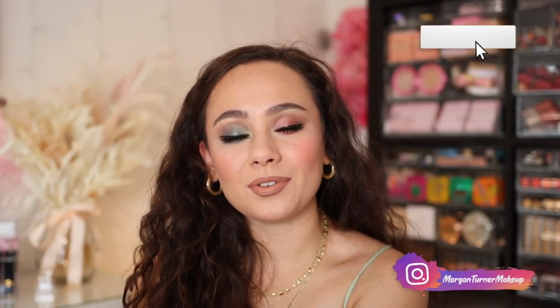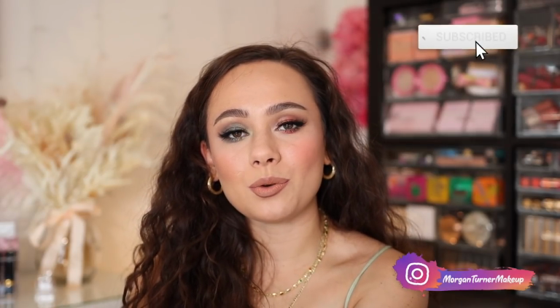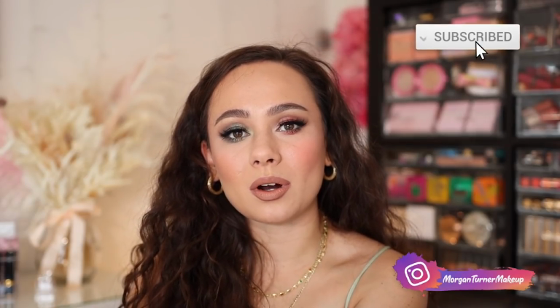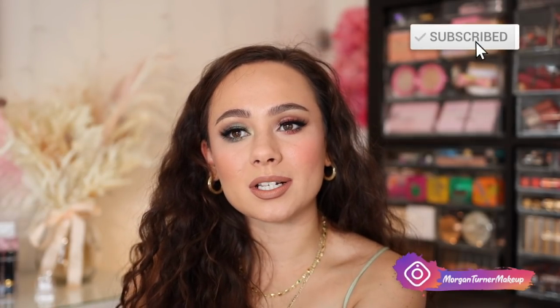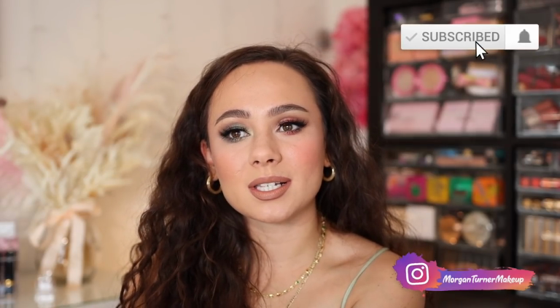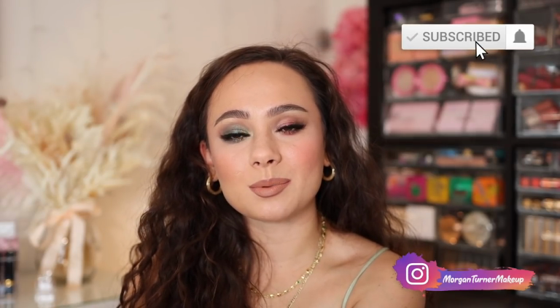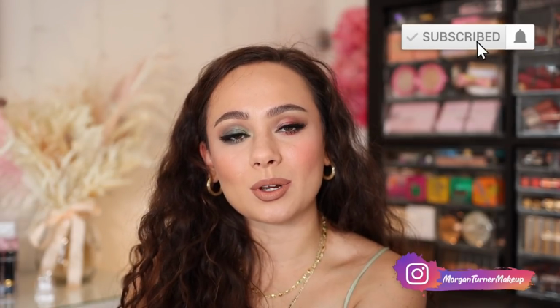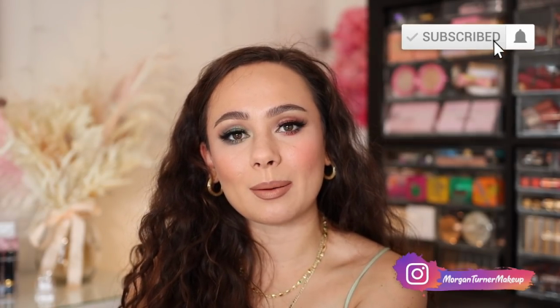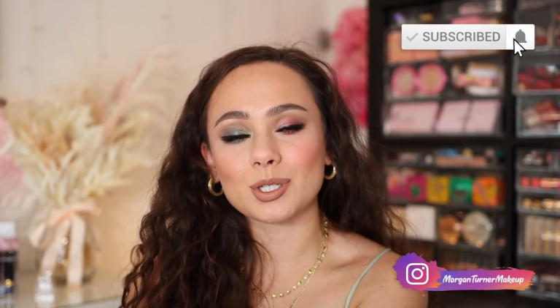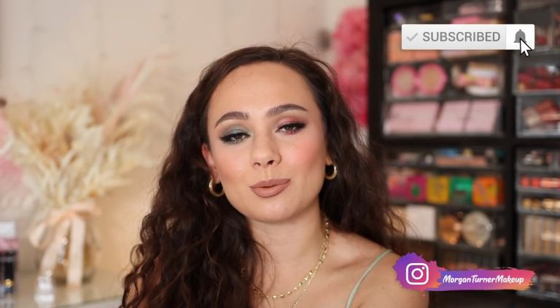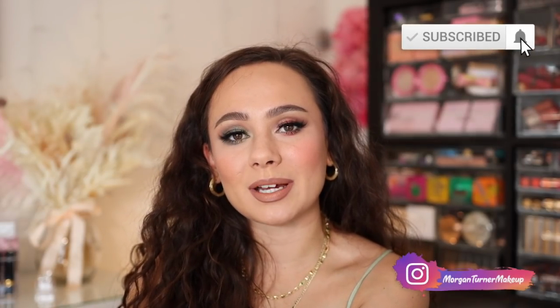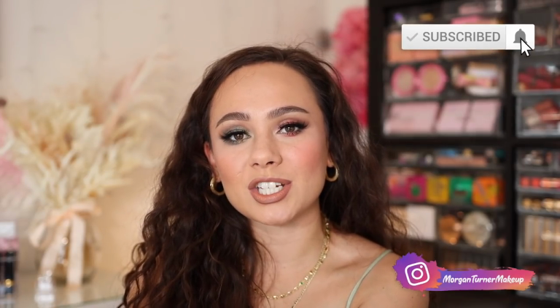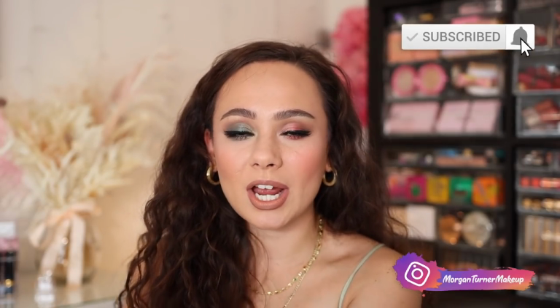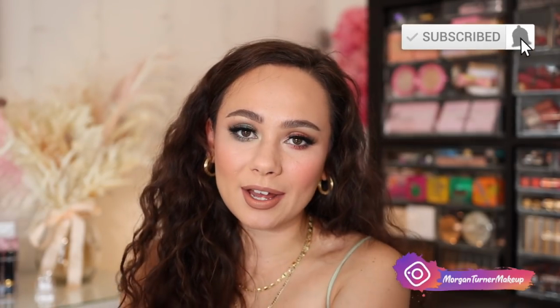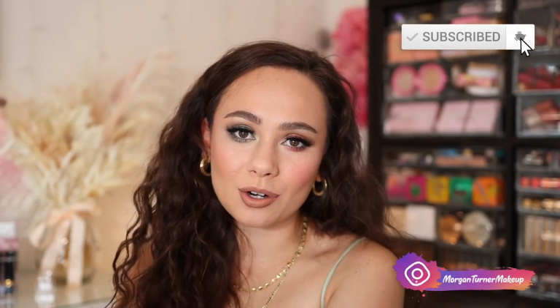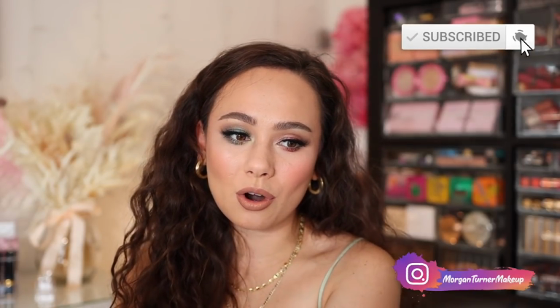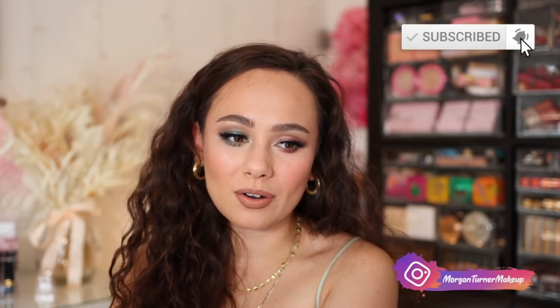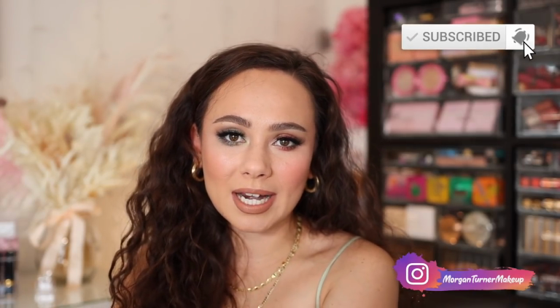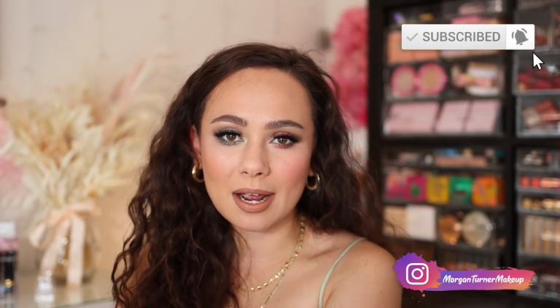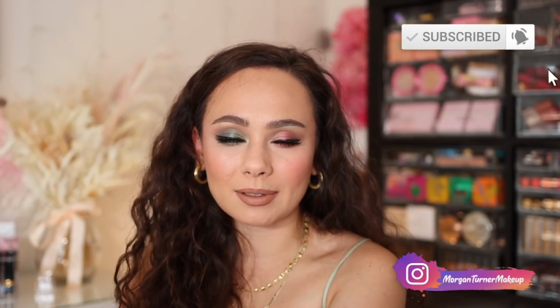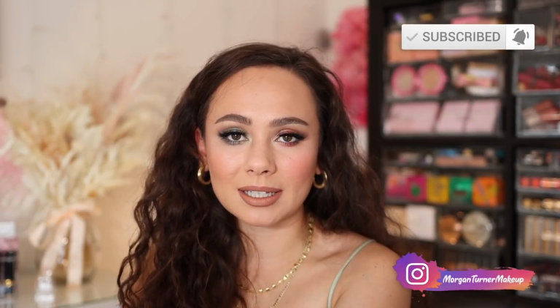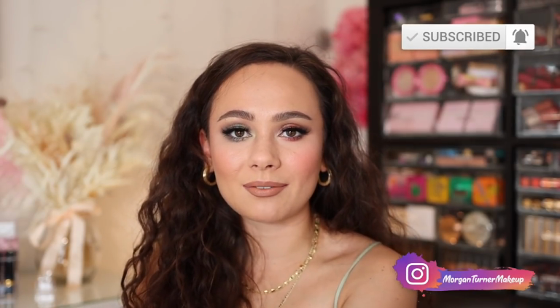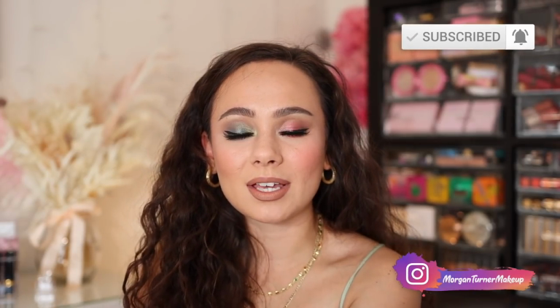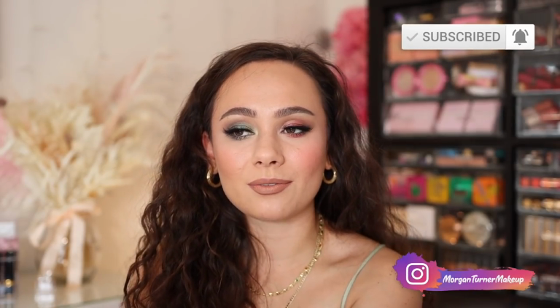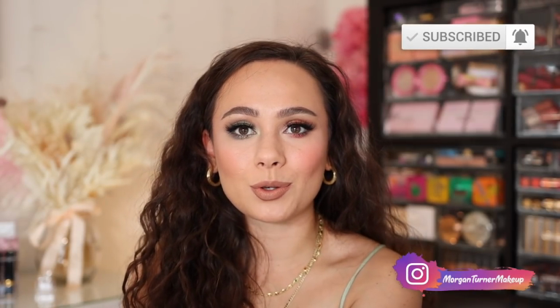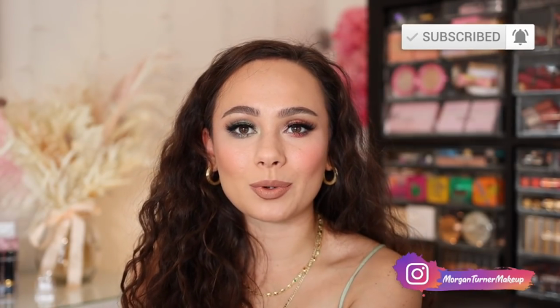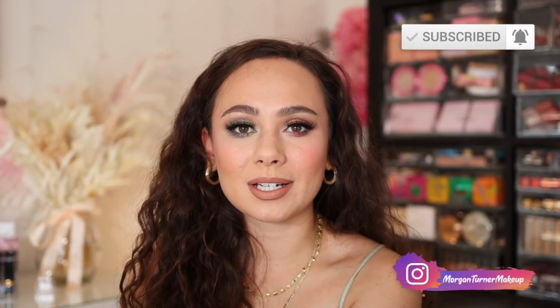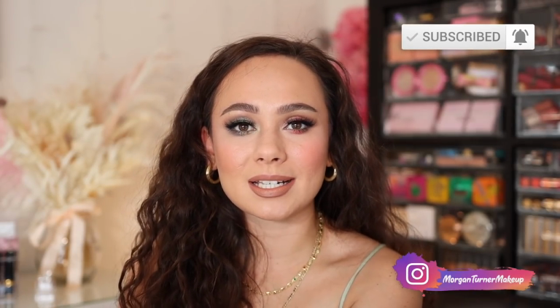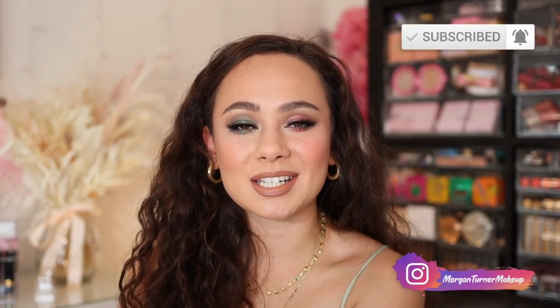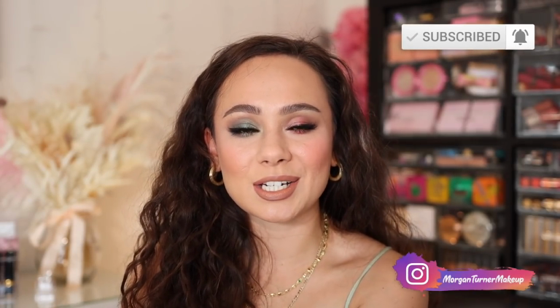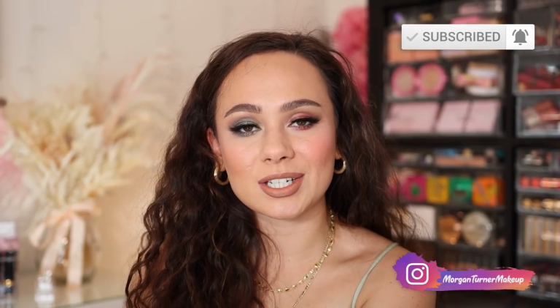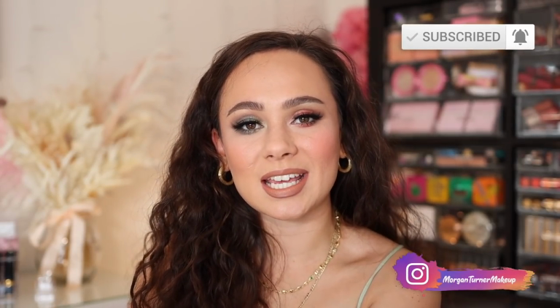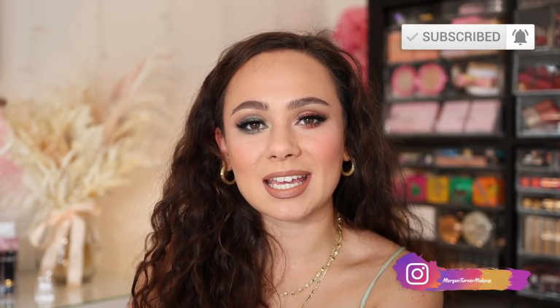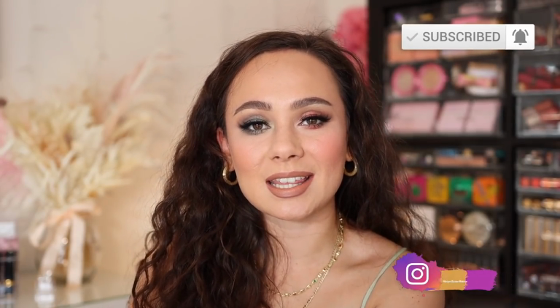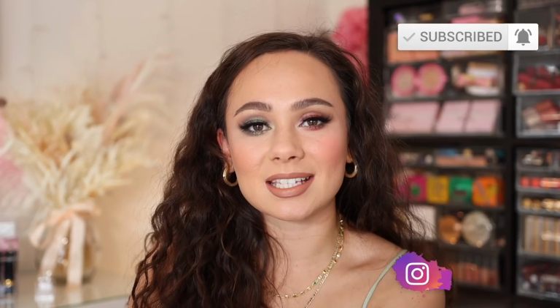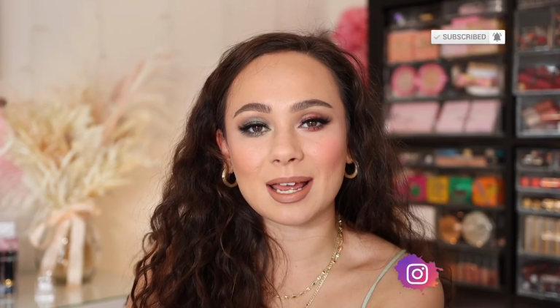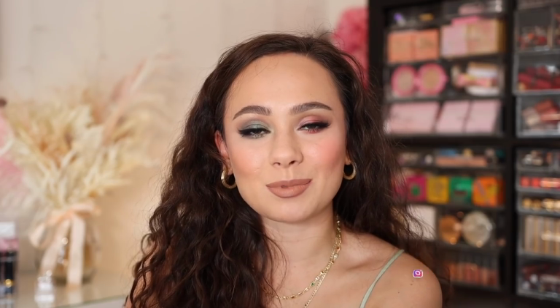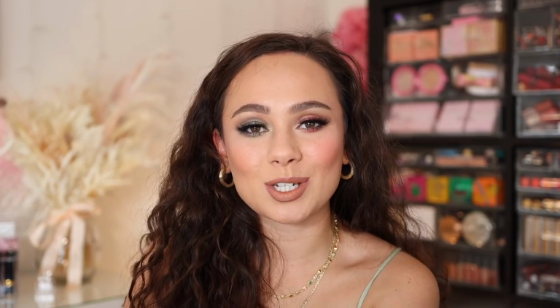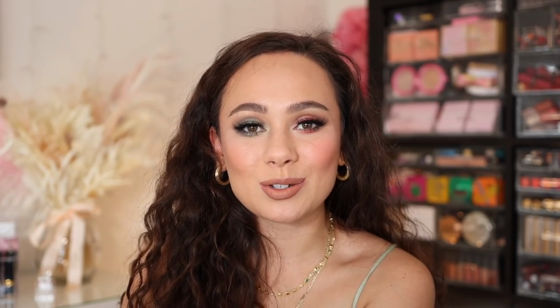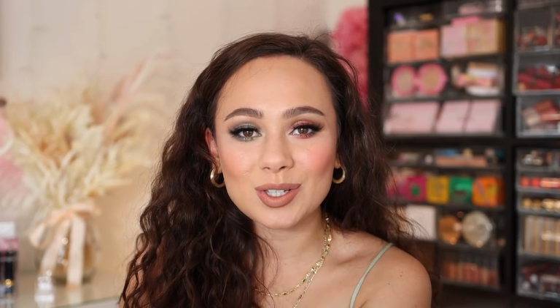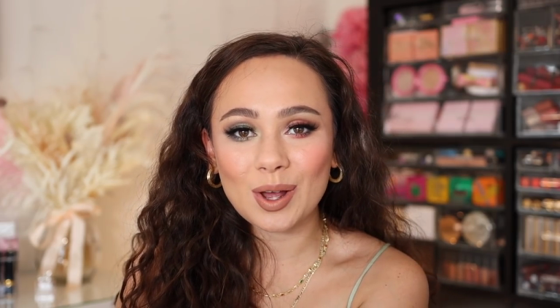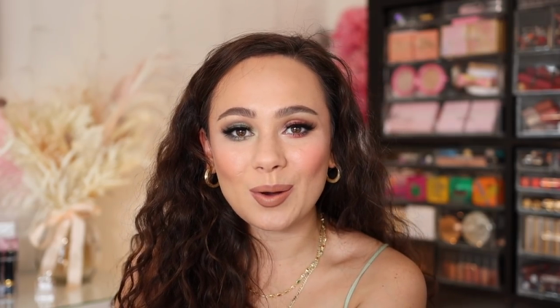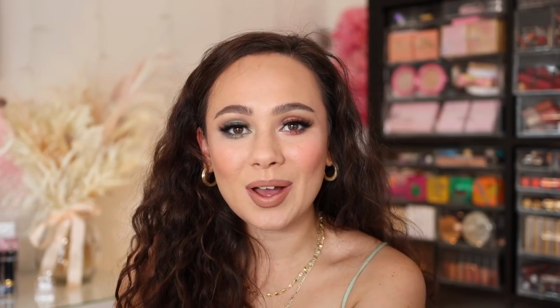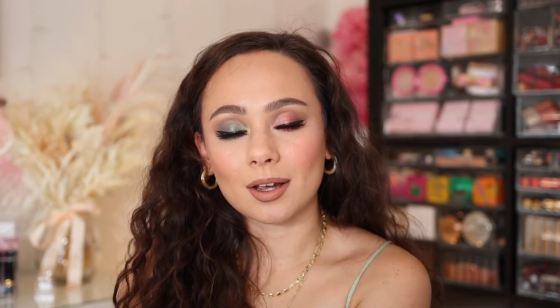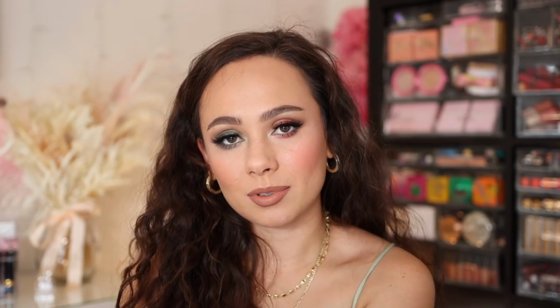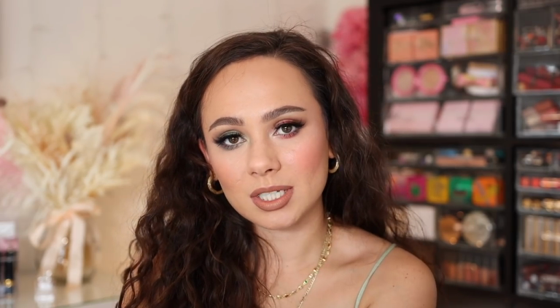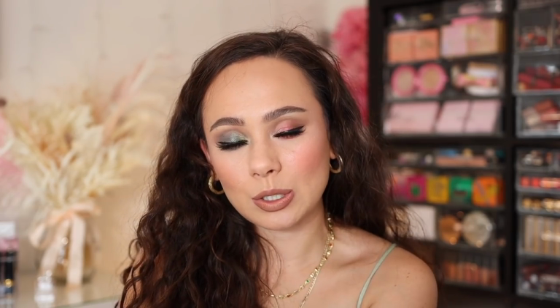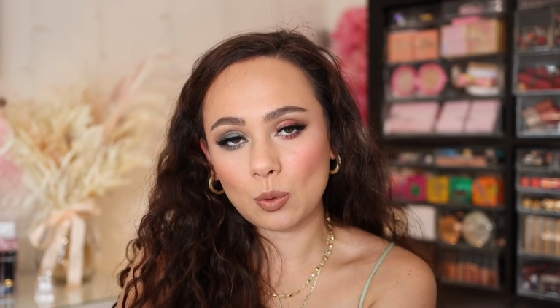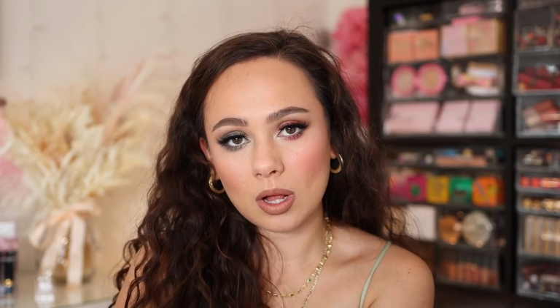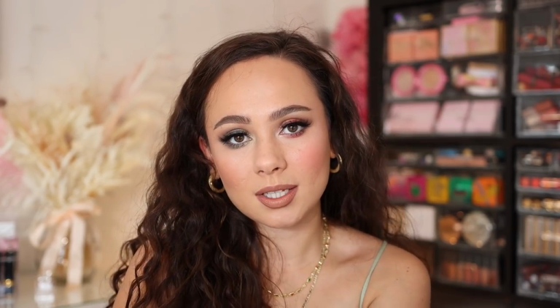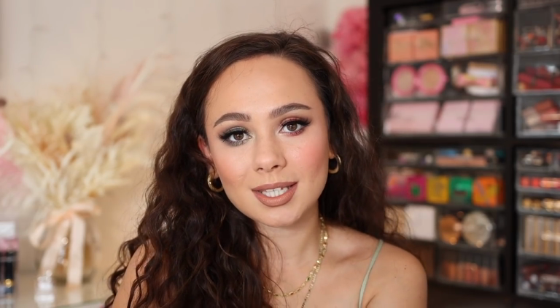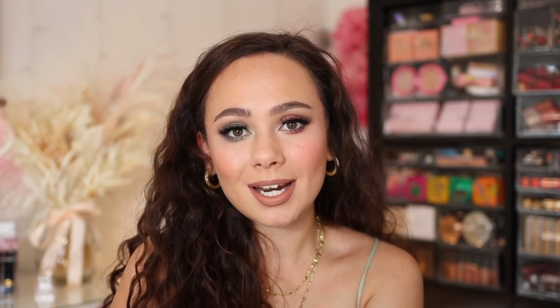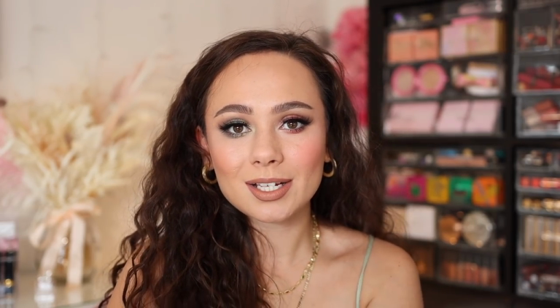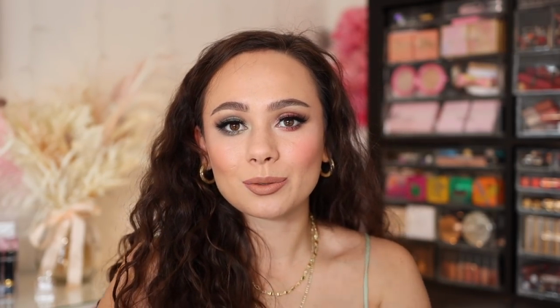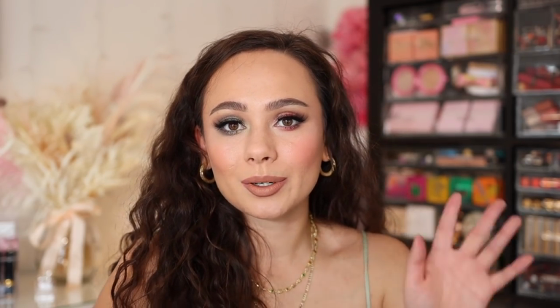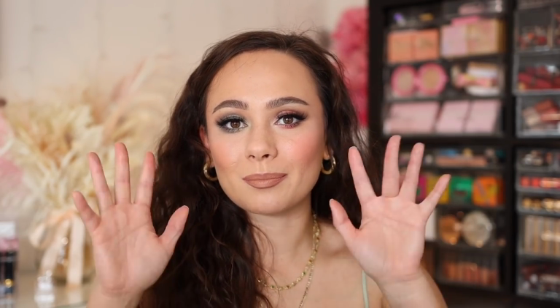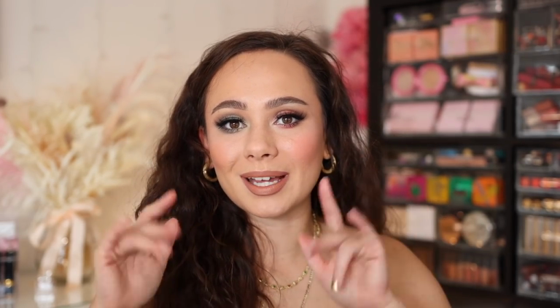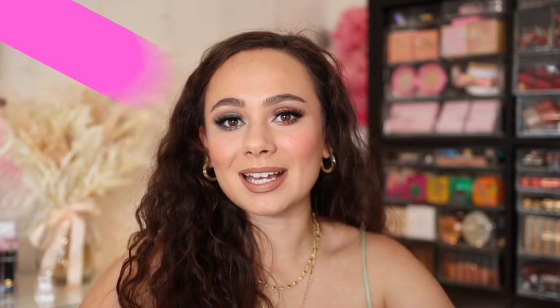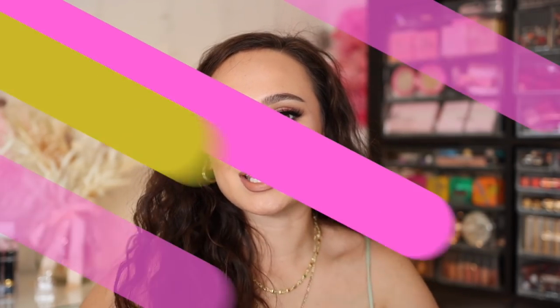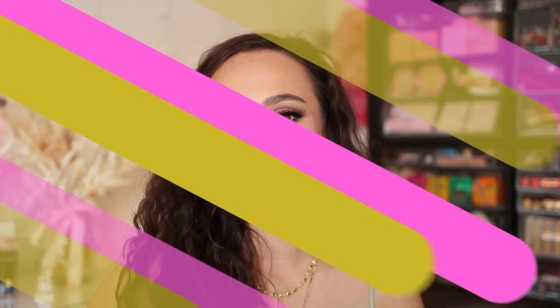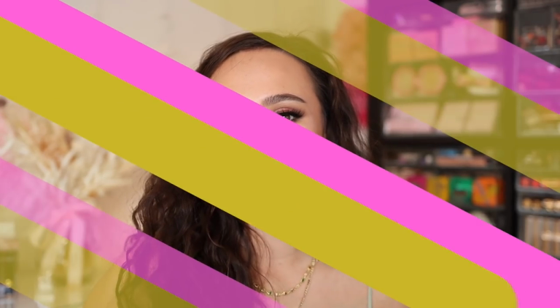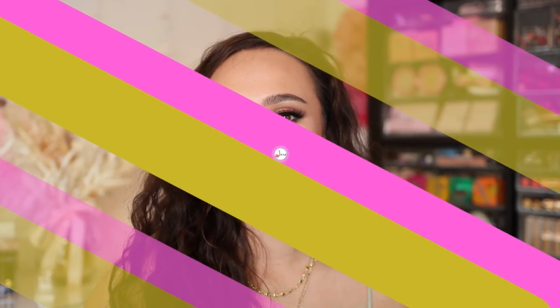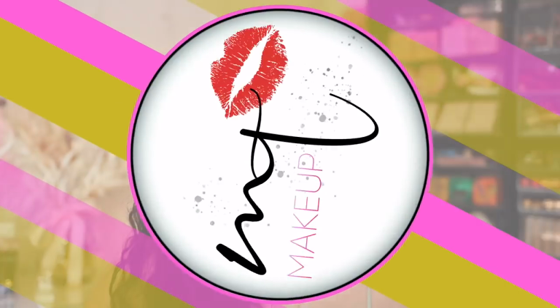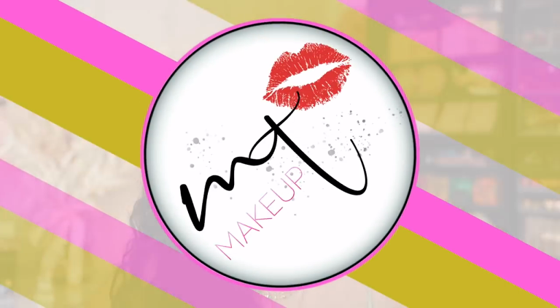If you aren't subscribed to my channel already, I would love it if you would consider taking the time to do so. I will see you all in the next one — bye guys, have a good one!